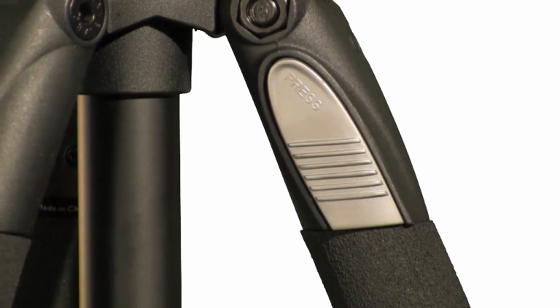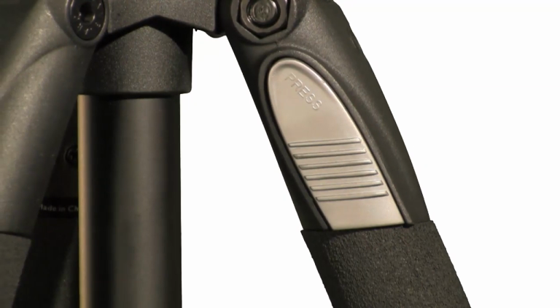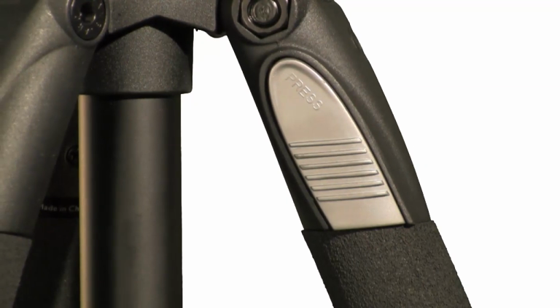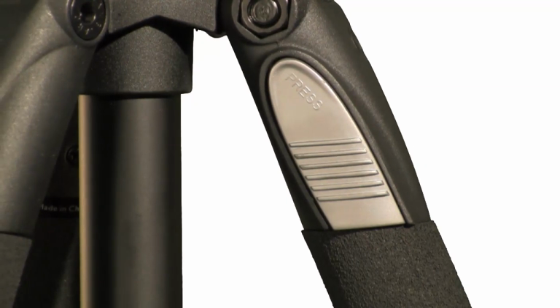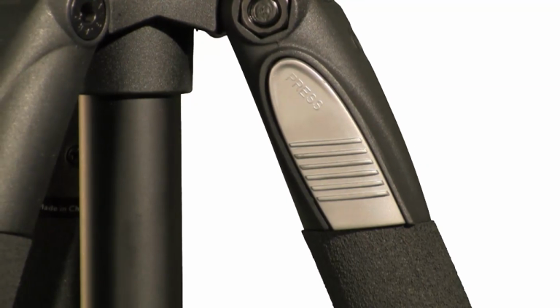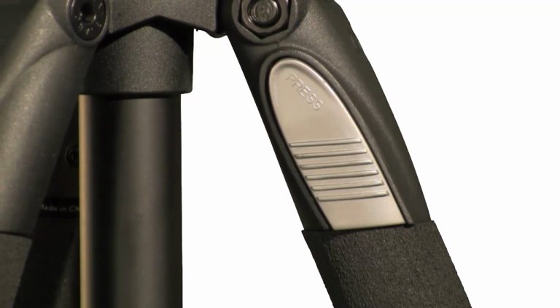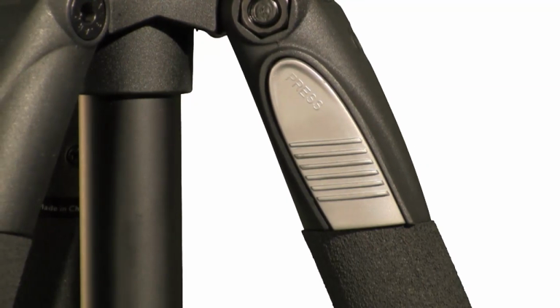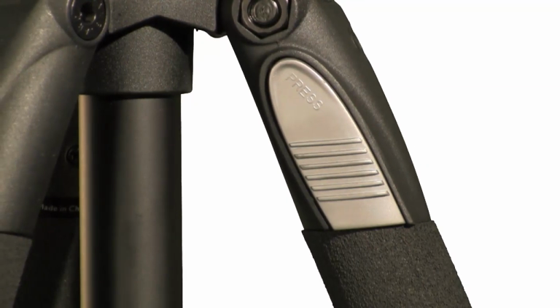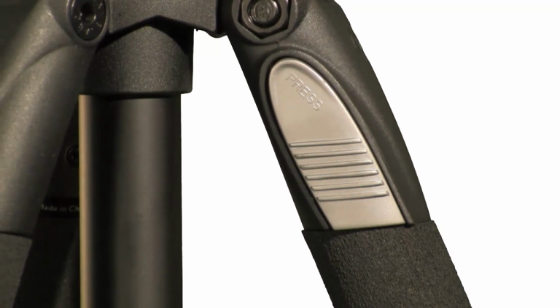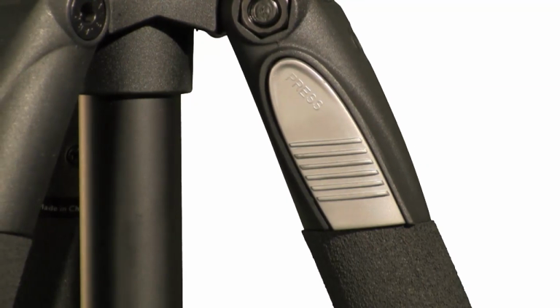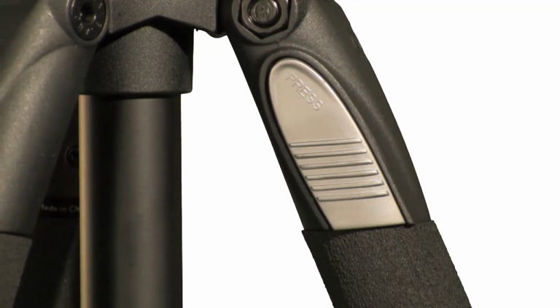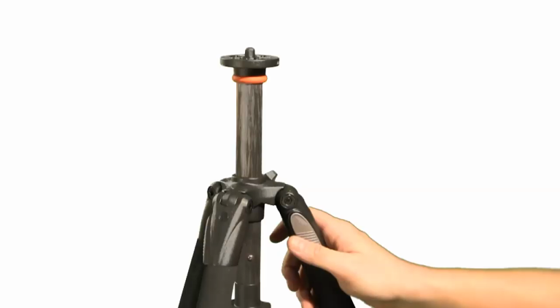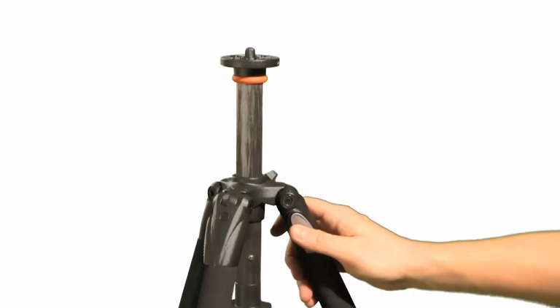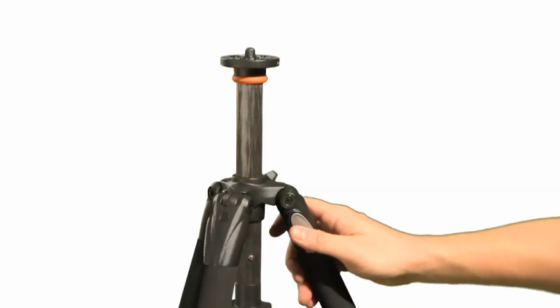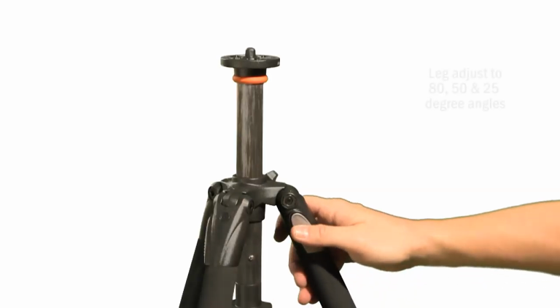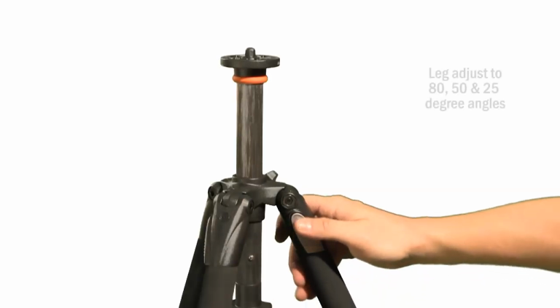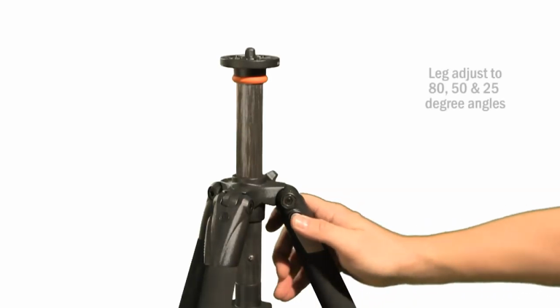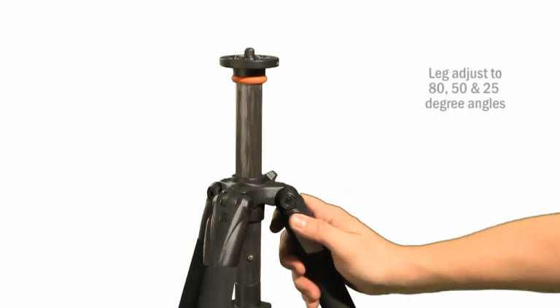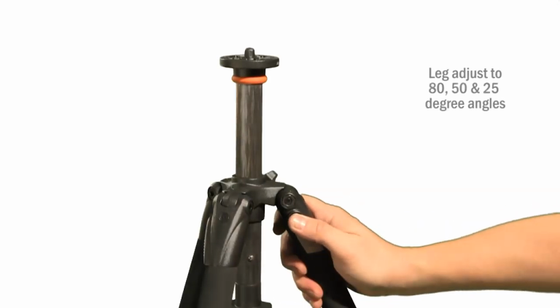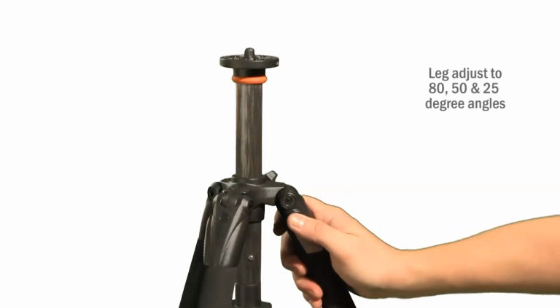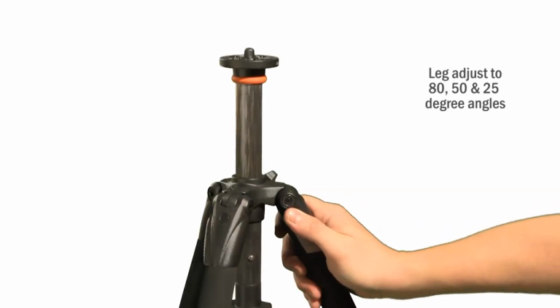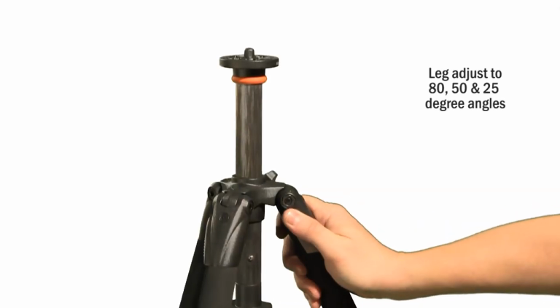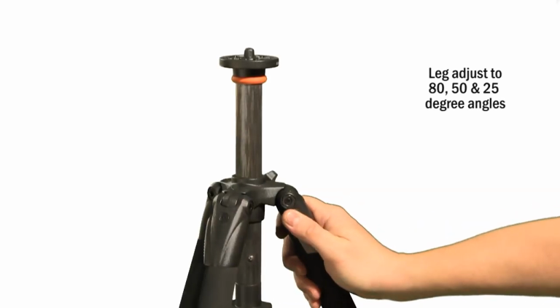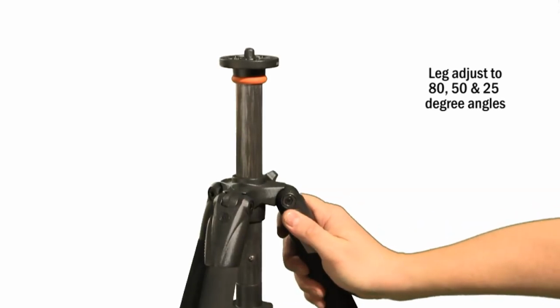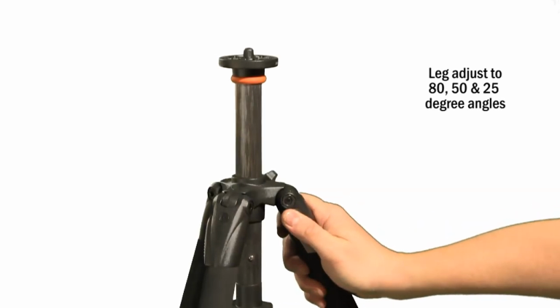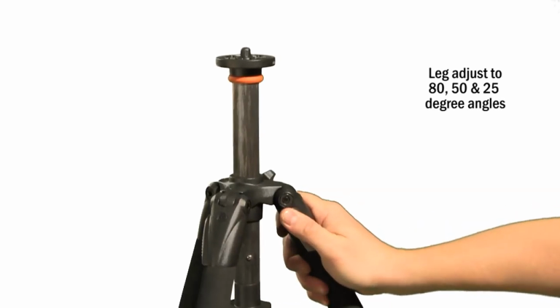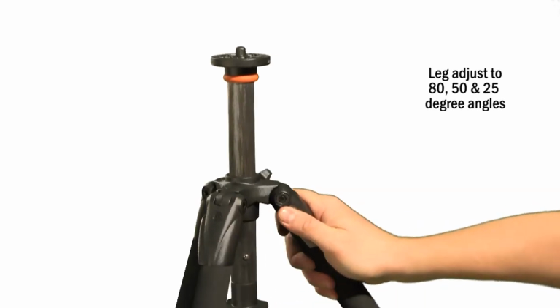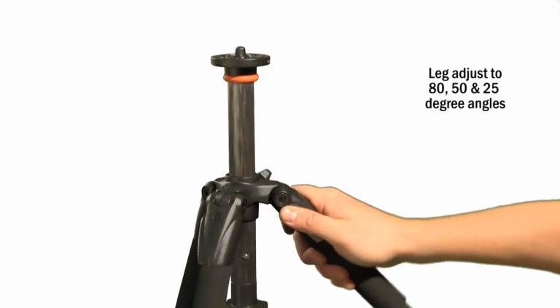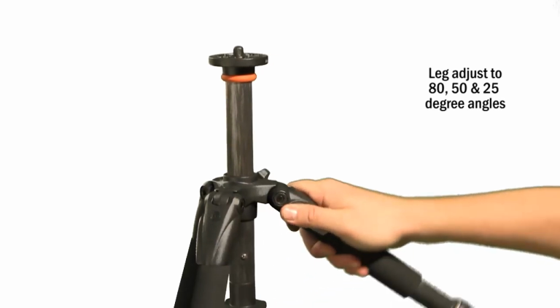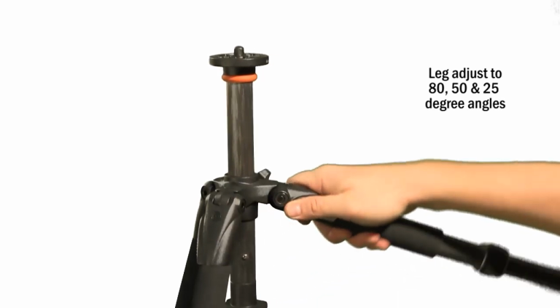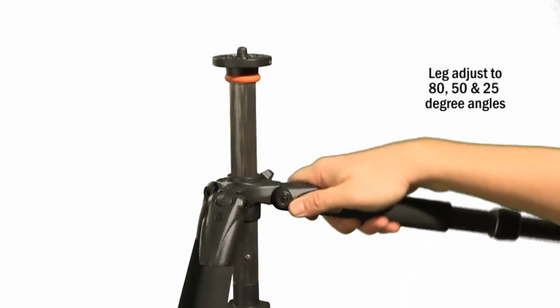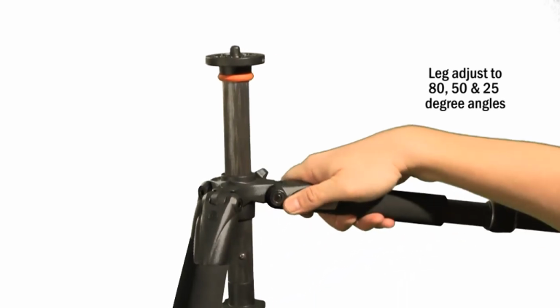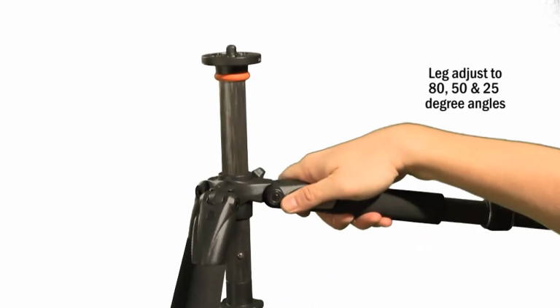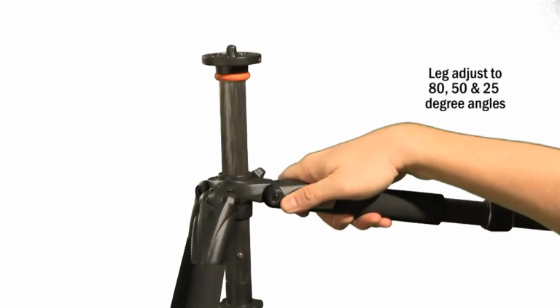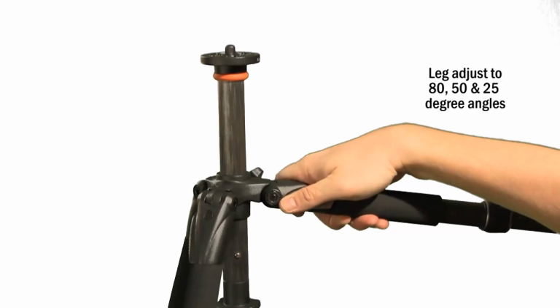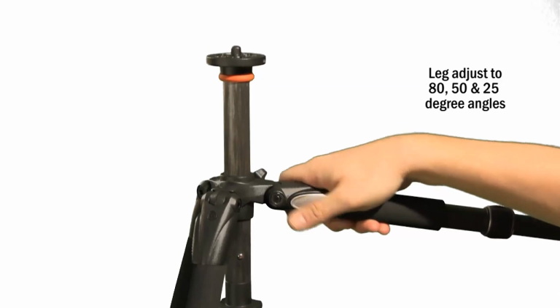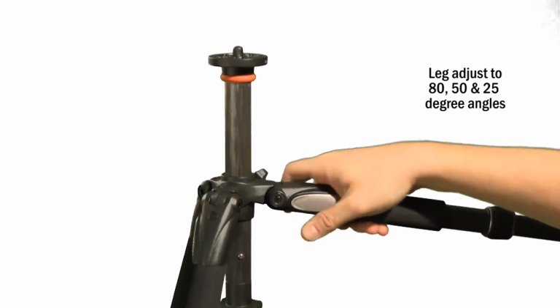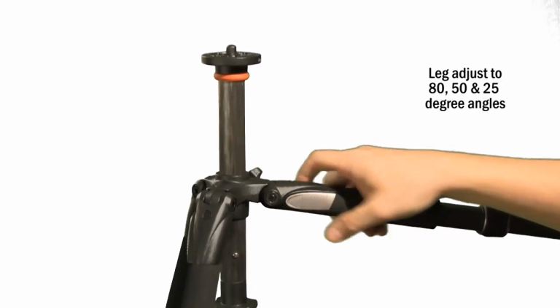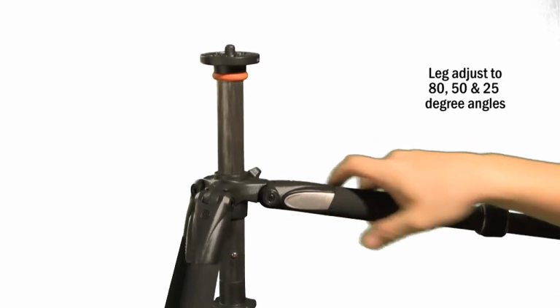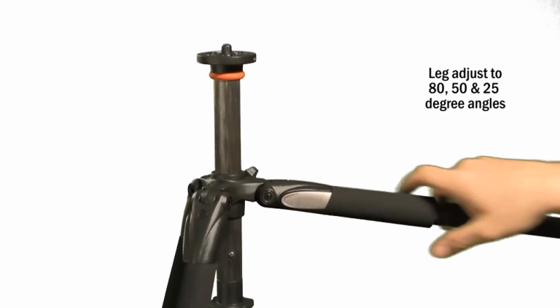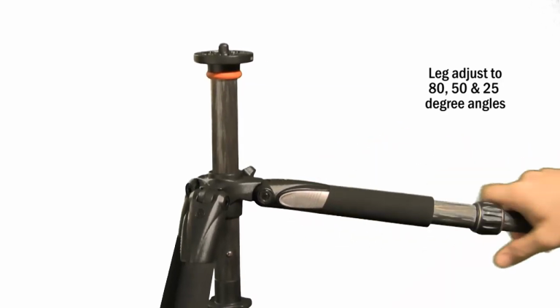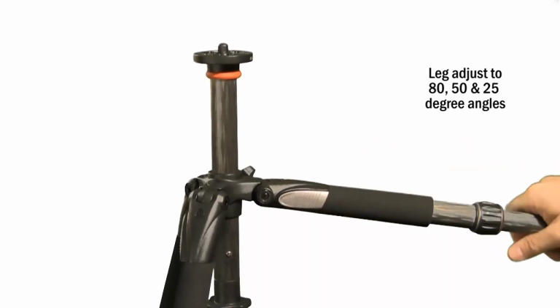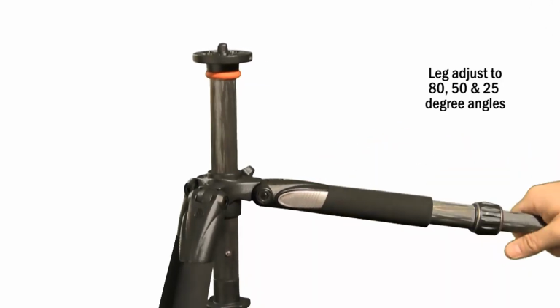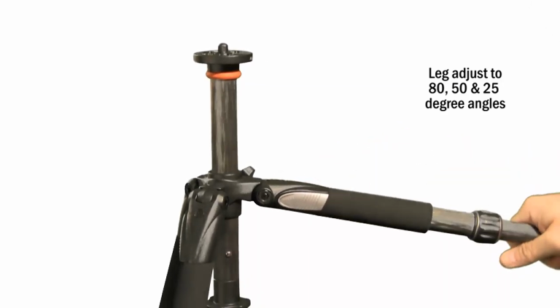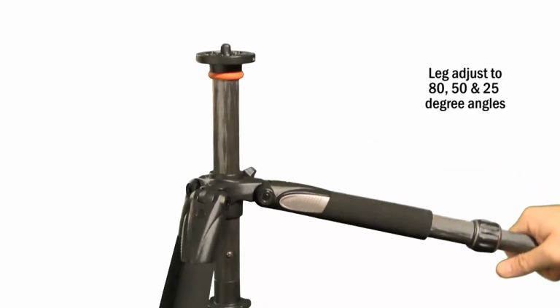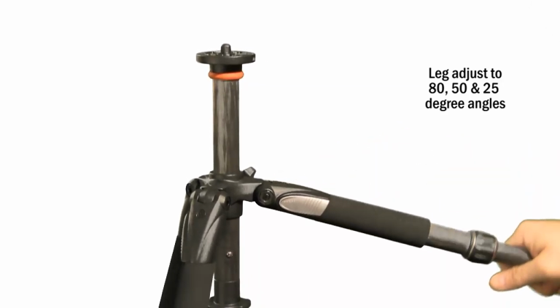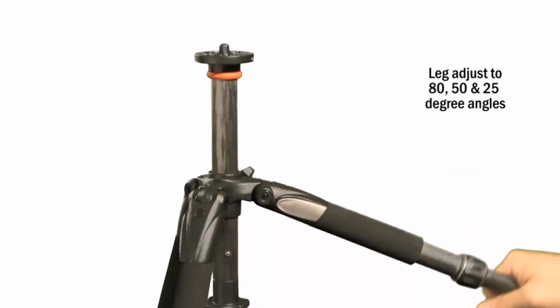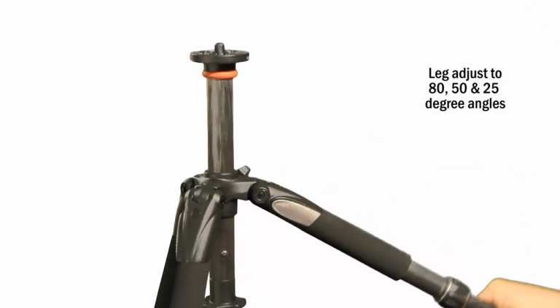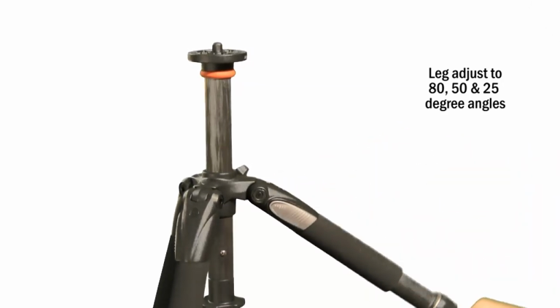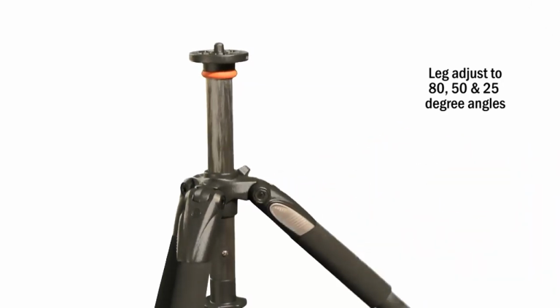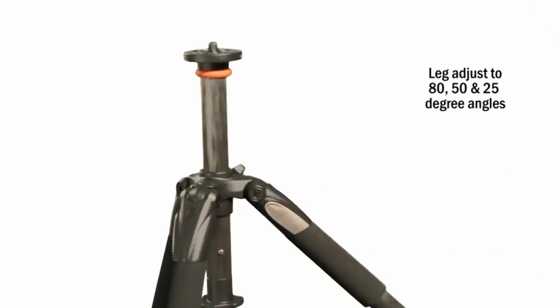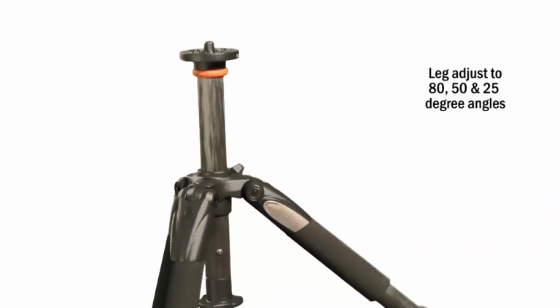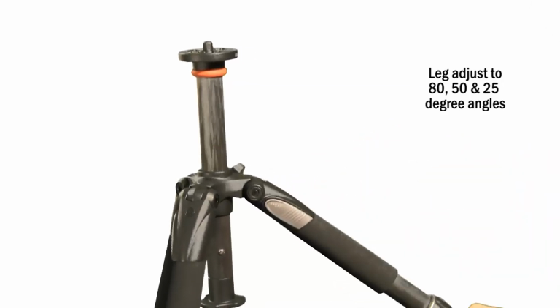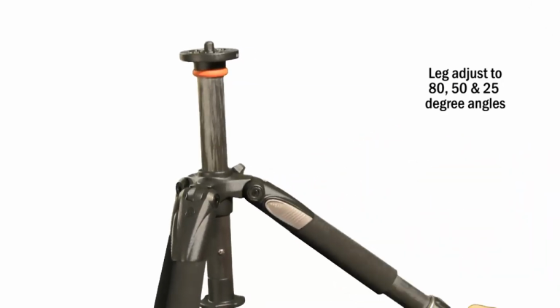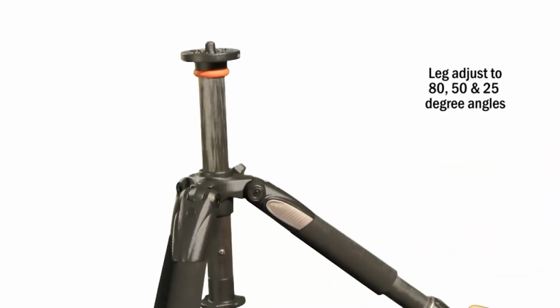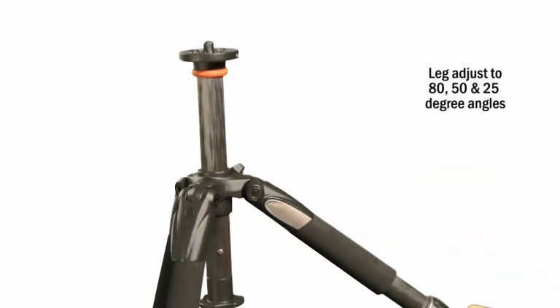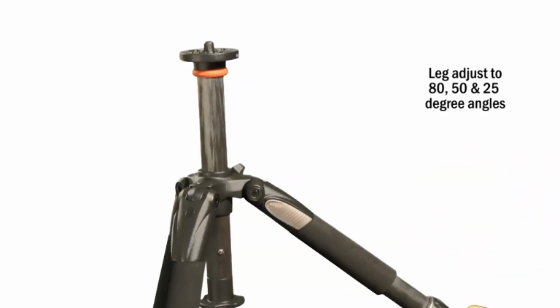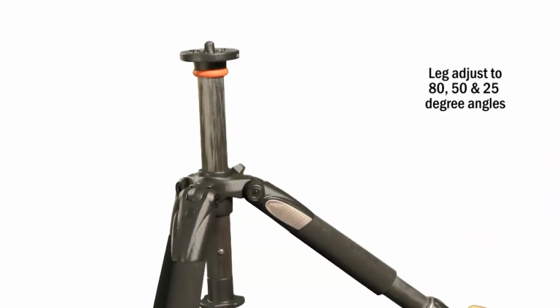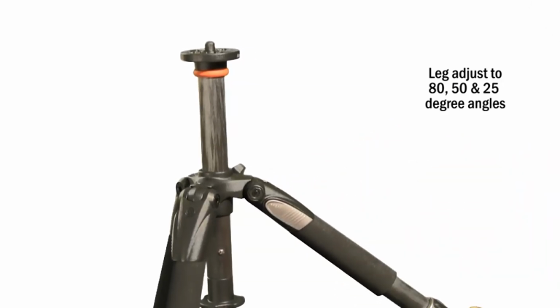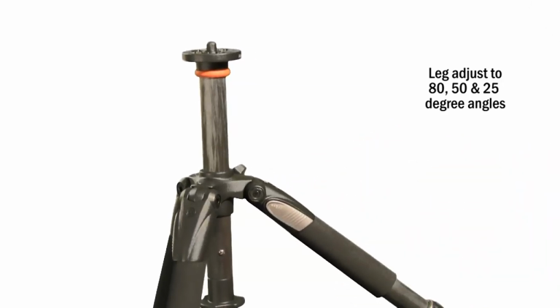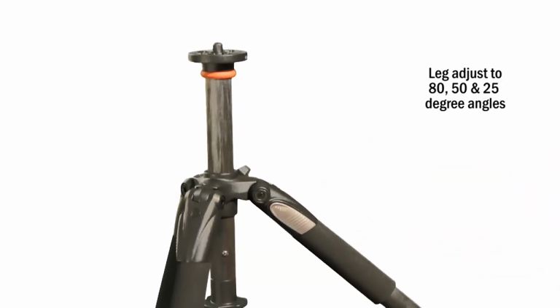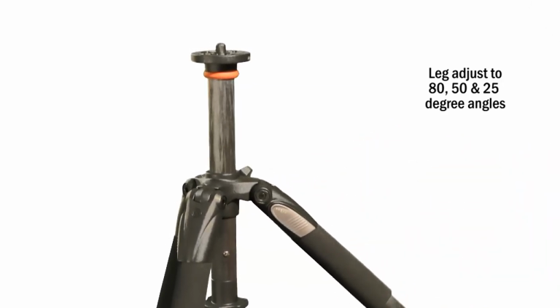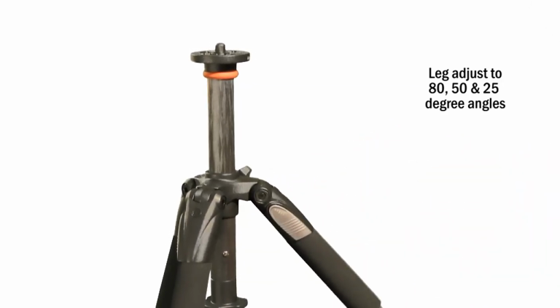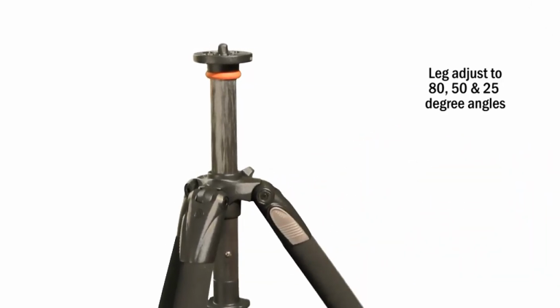With the push of a button, Alta Plus legs adjust from 80, 50, and 25 degree angles.